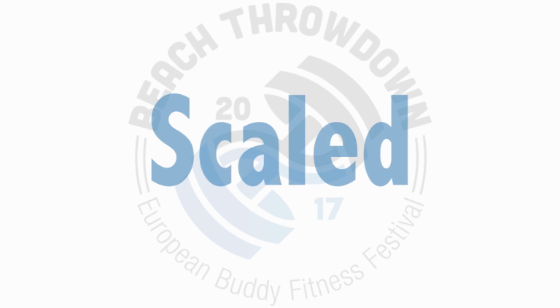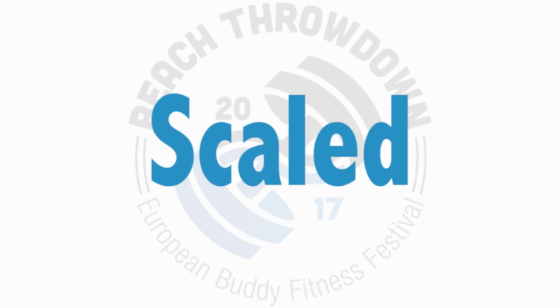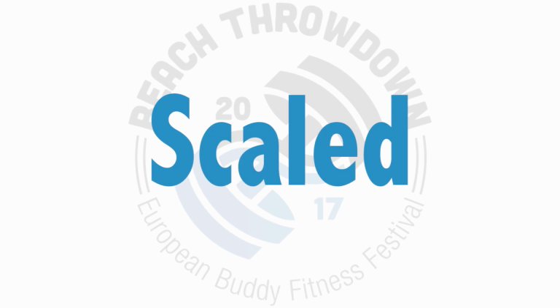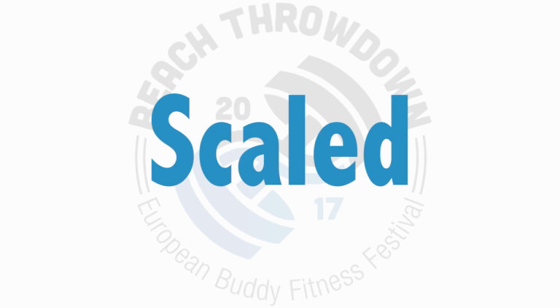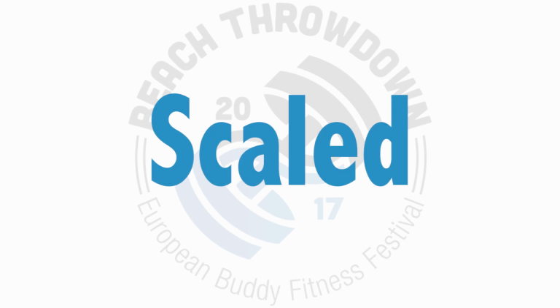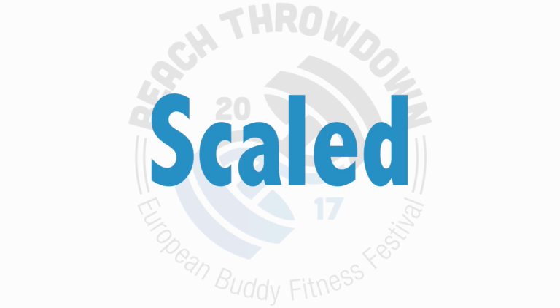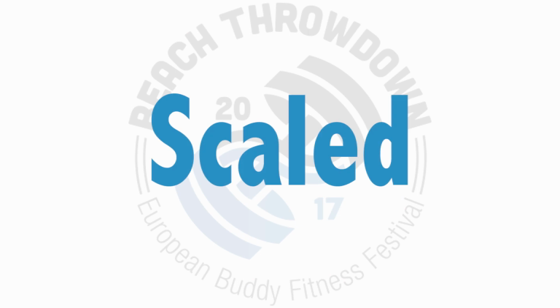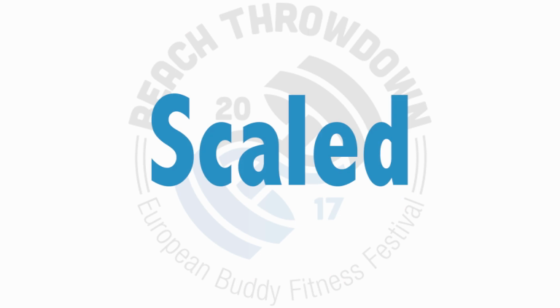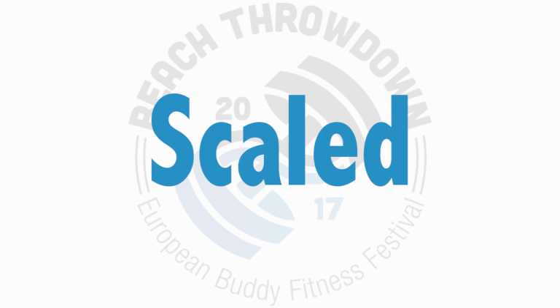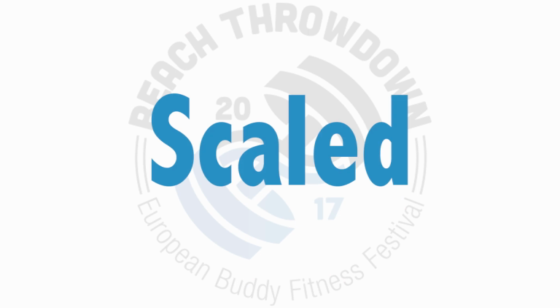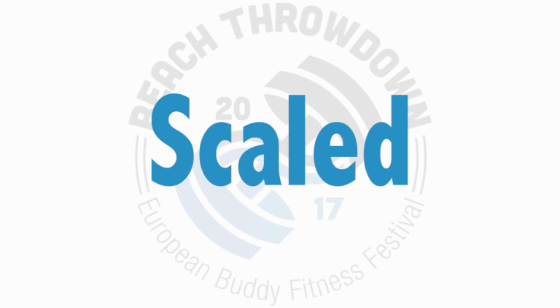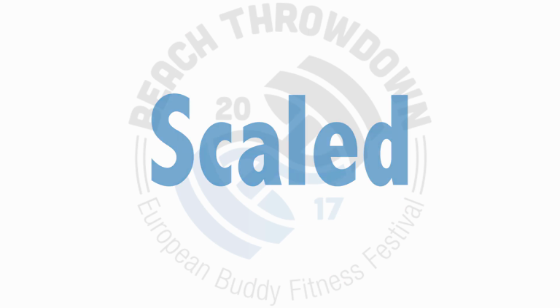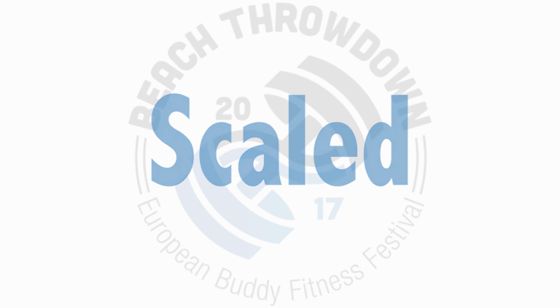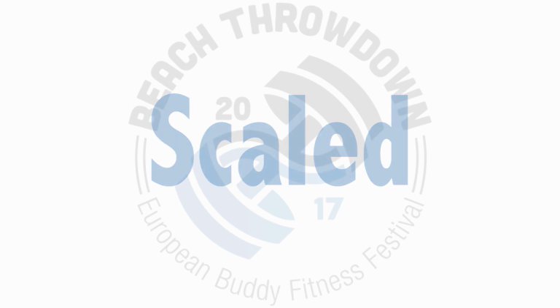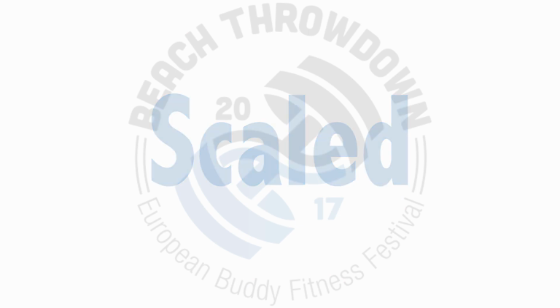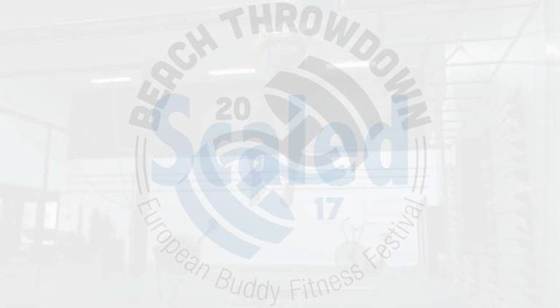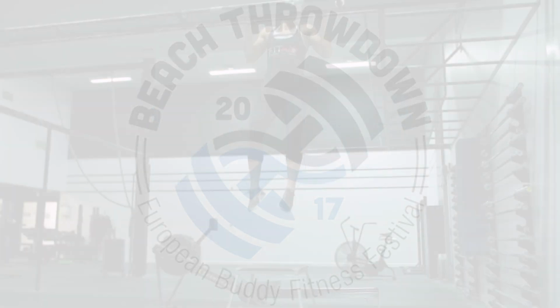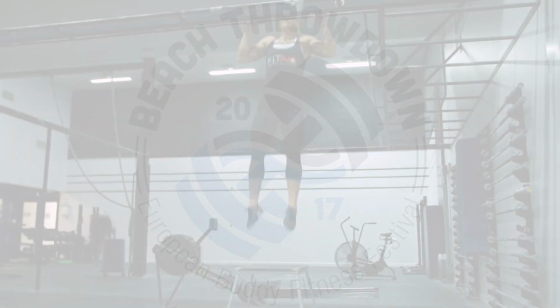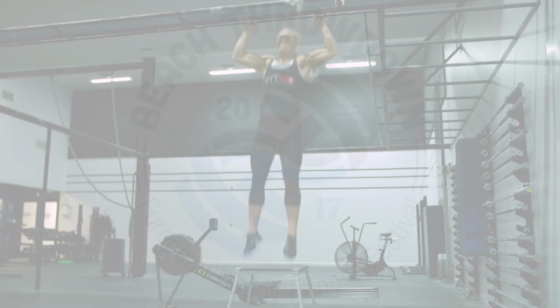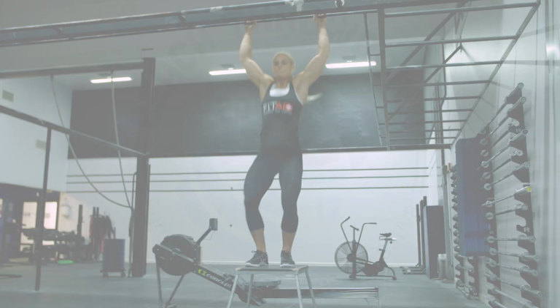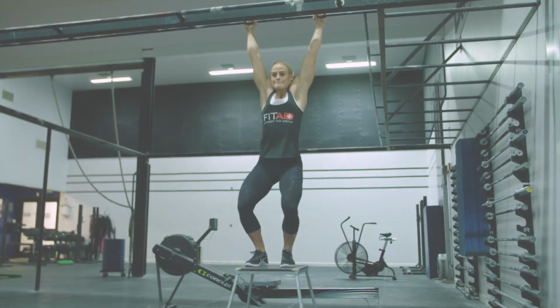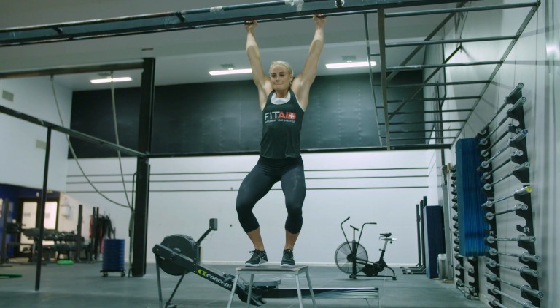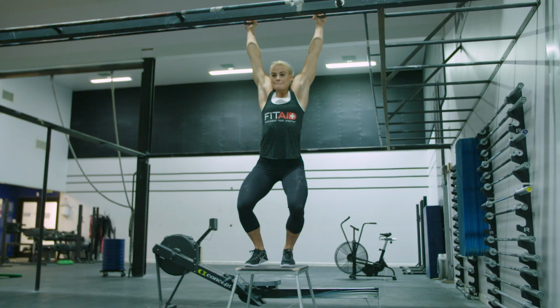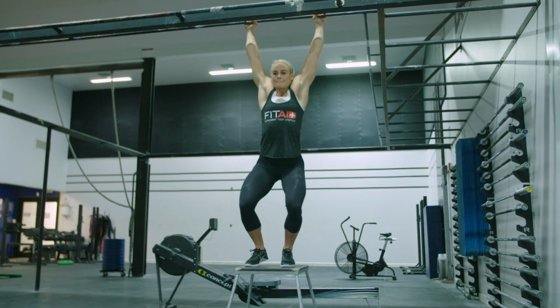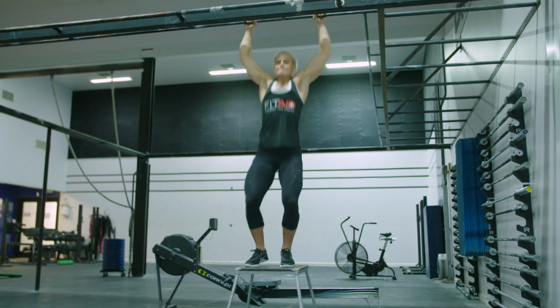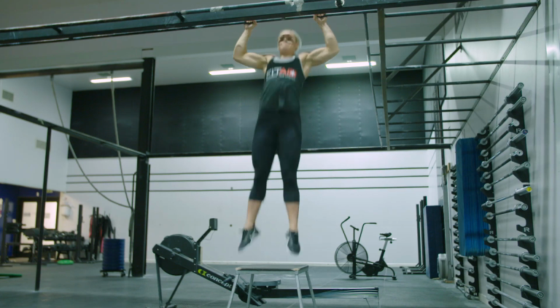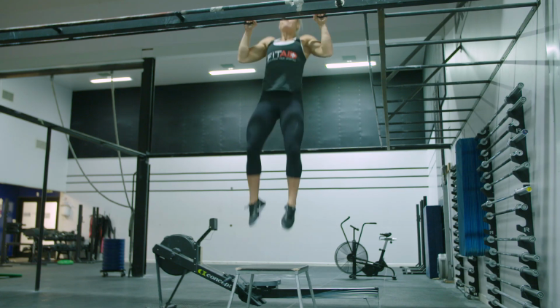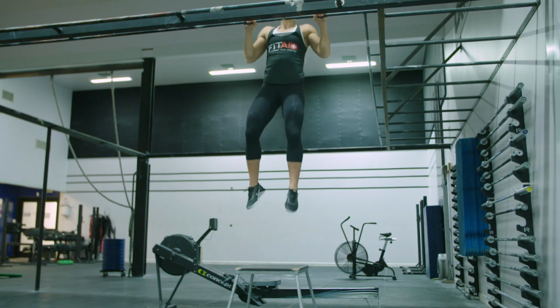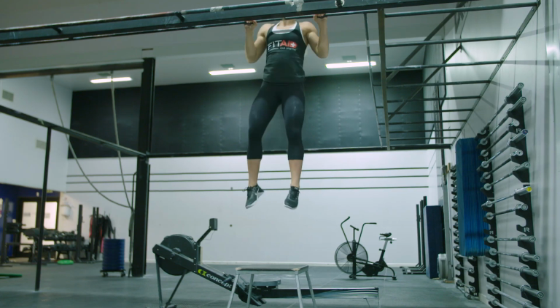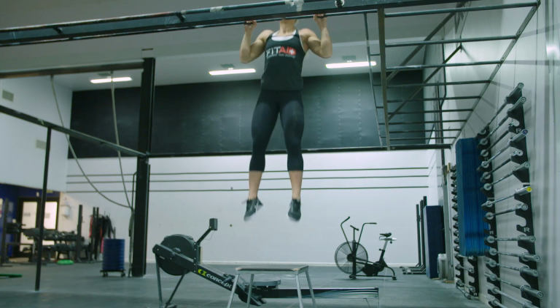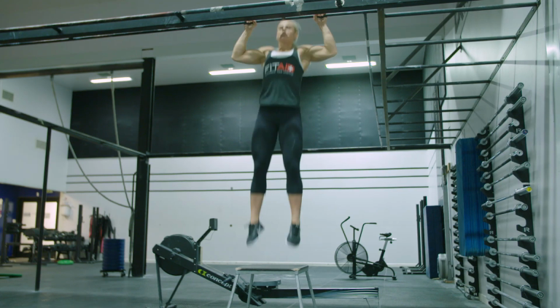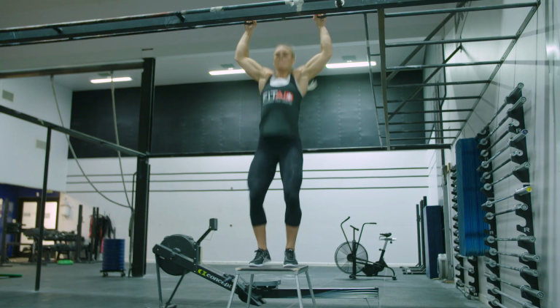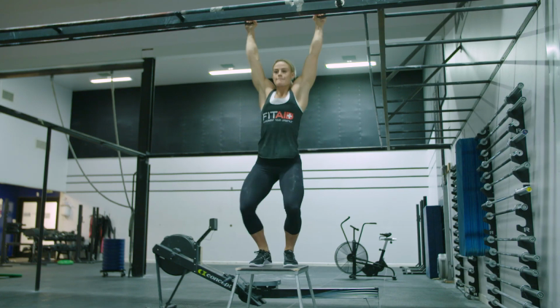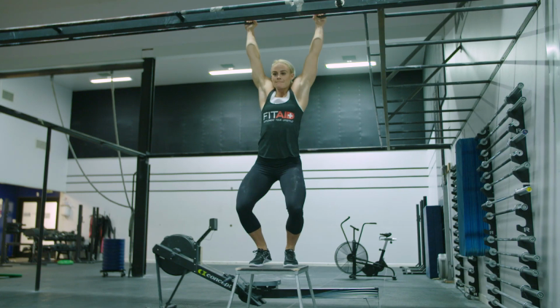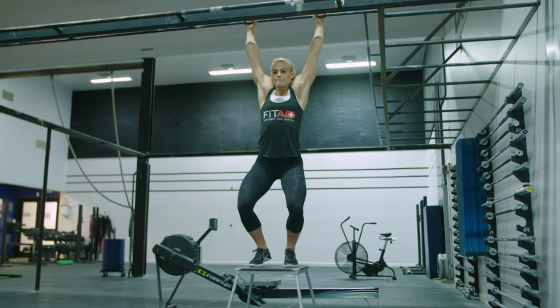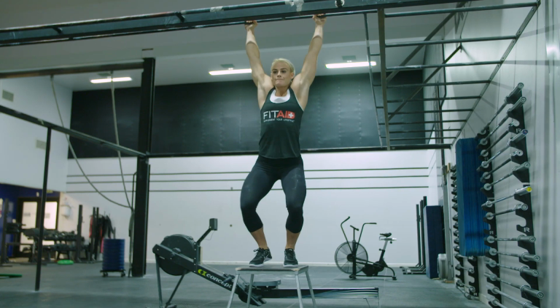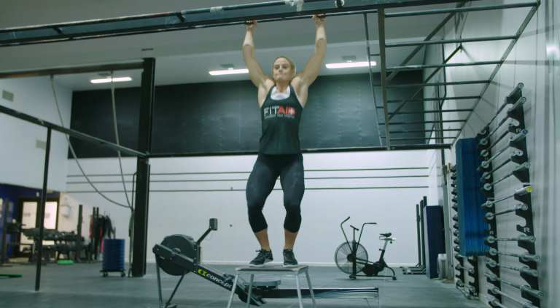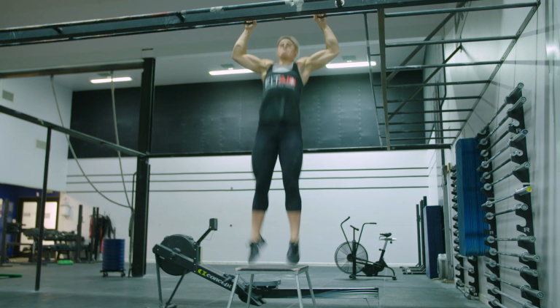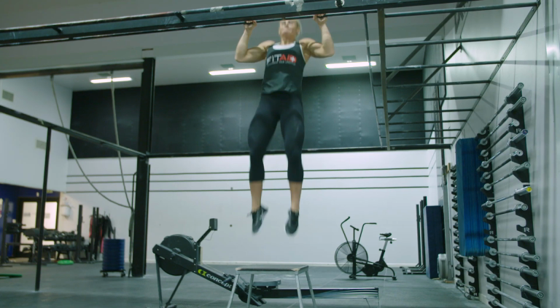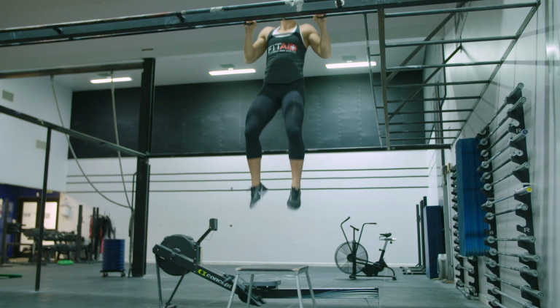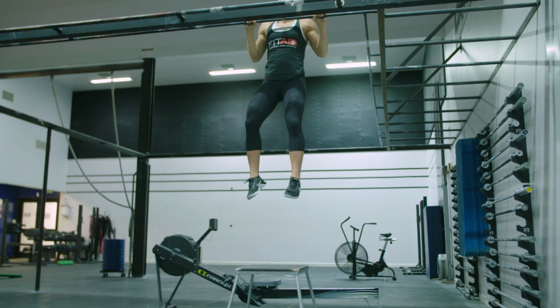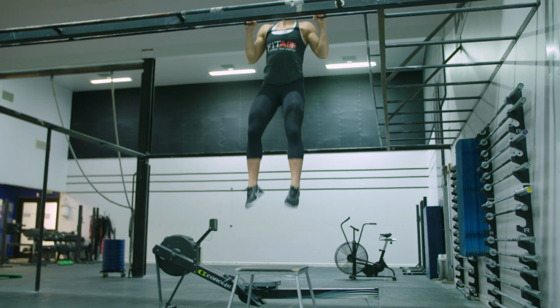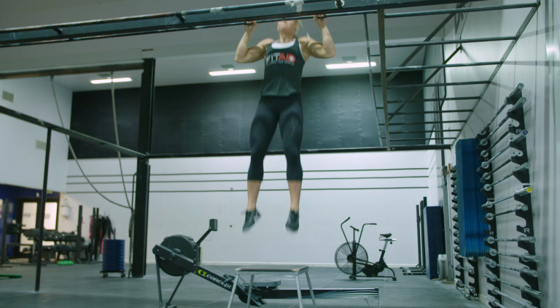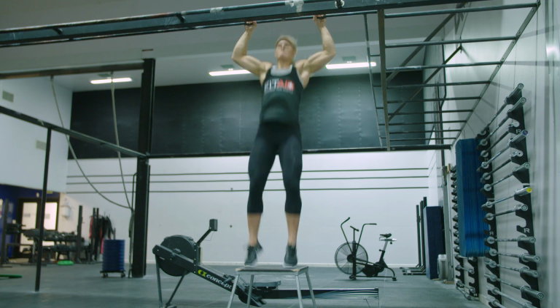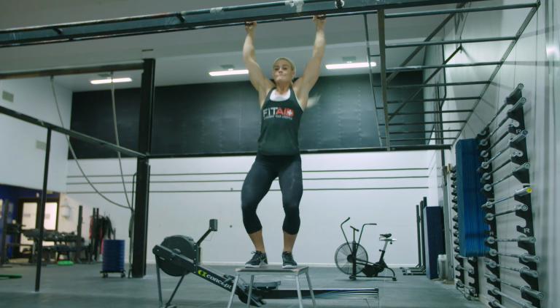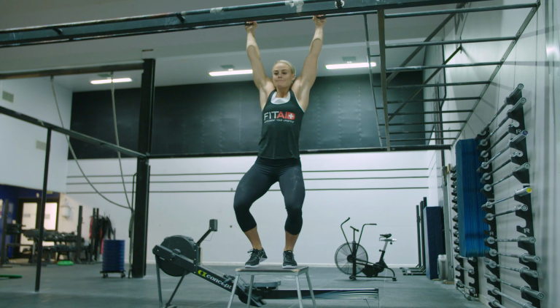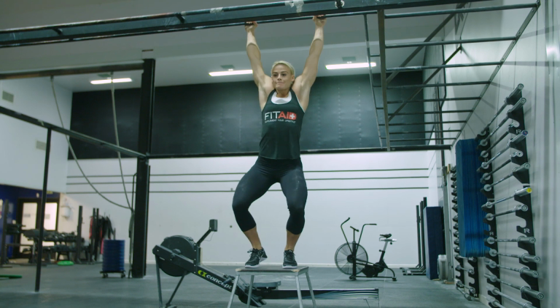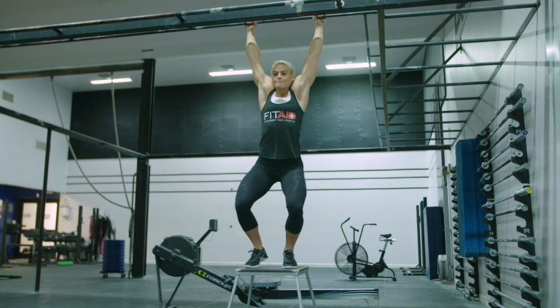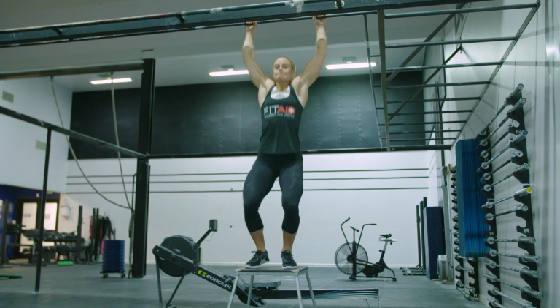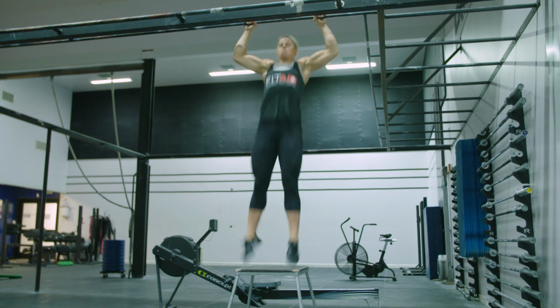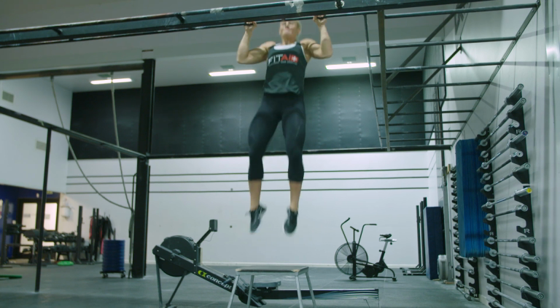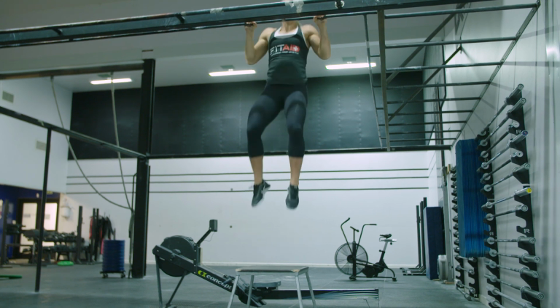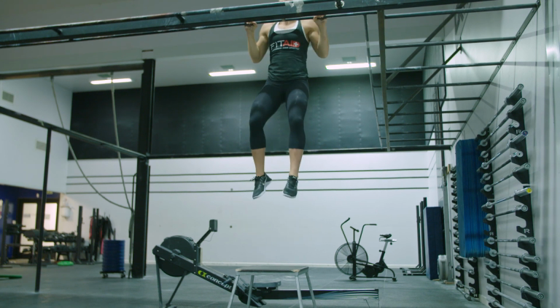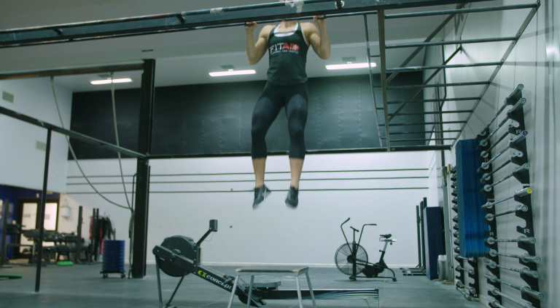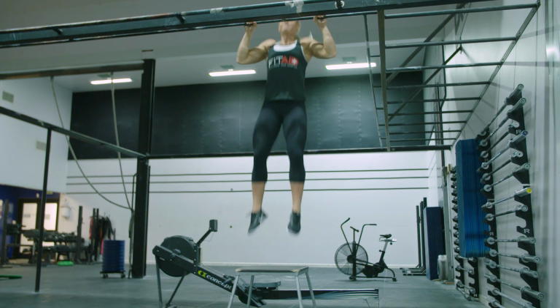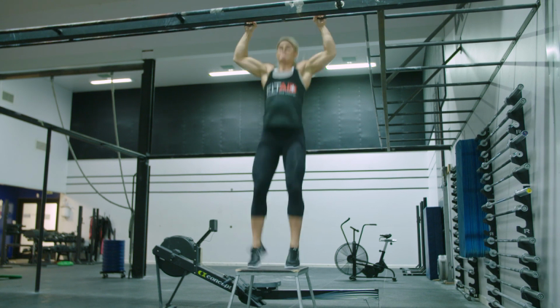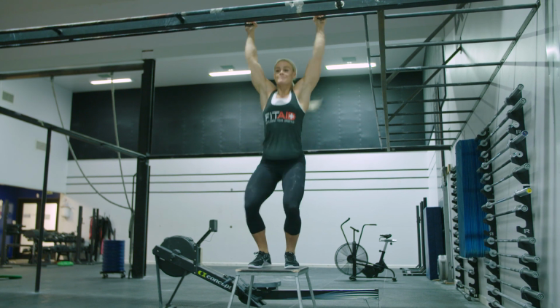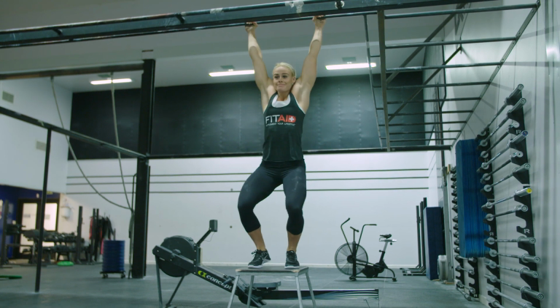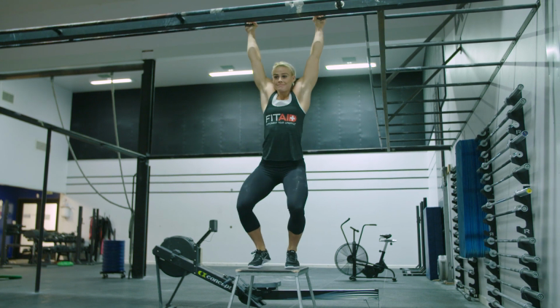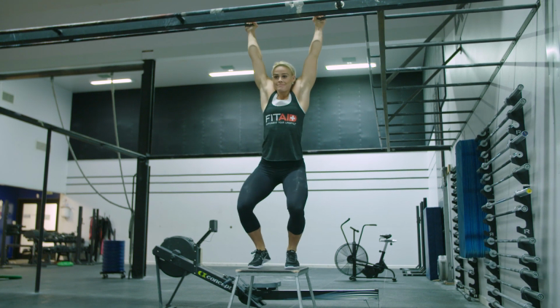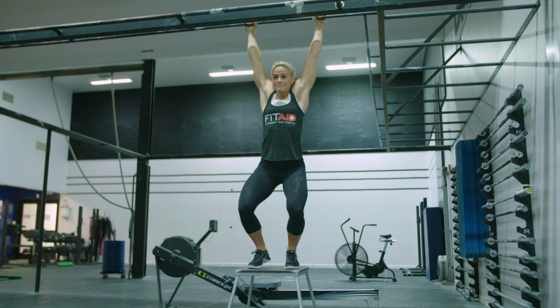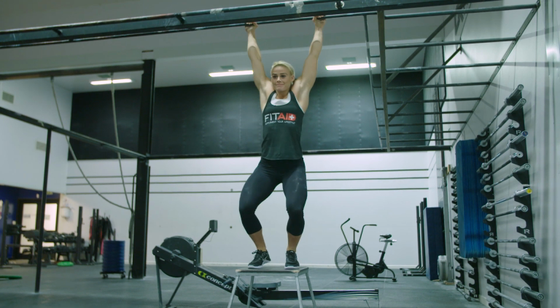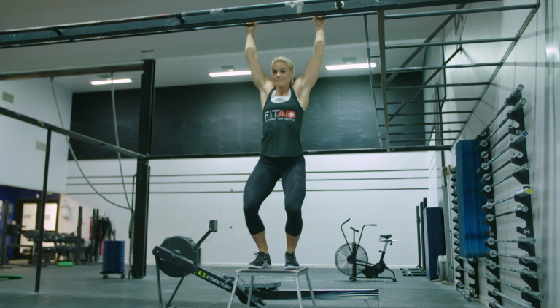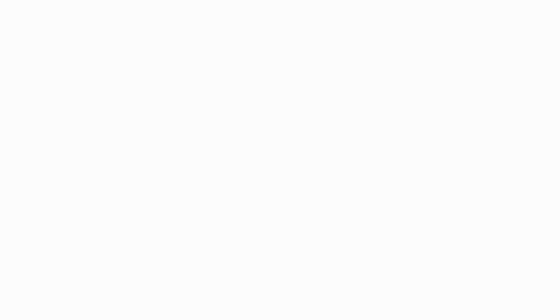Scaled: The only difference in the scaled workout is that the pull-ups are replaced by jumping pull-ups.